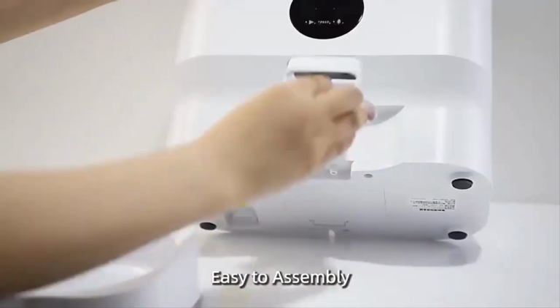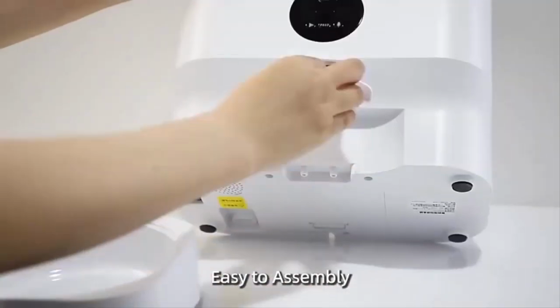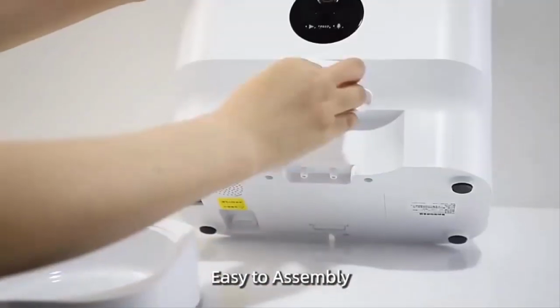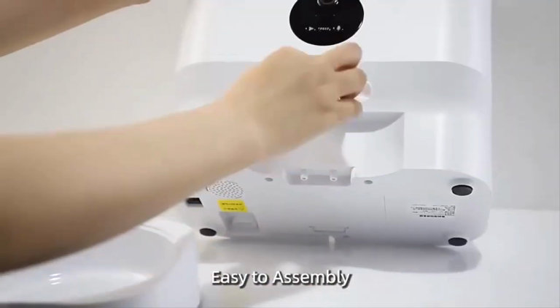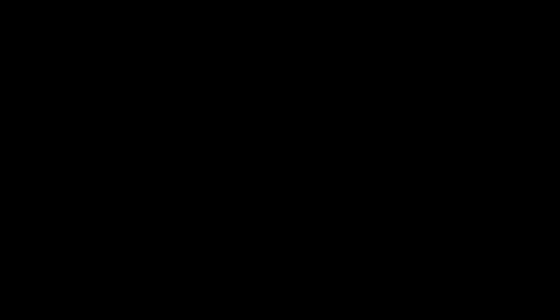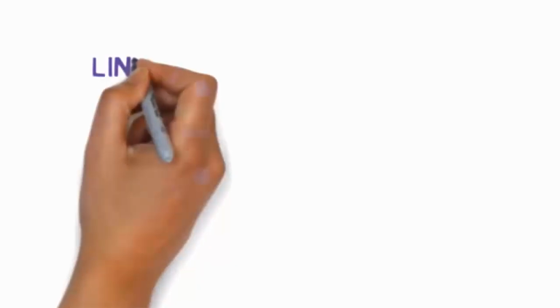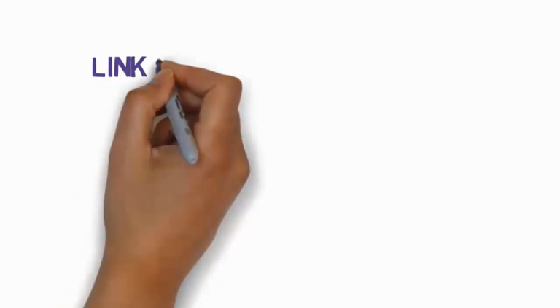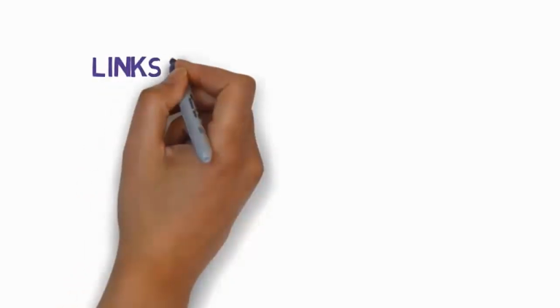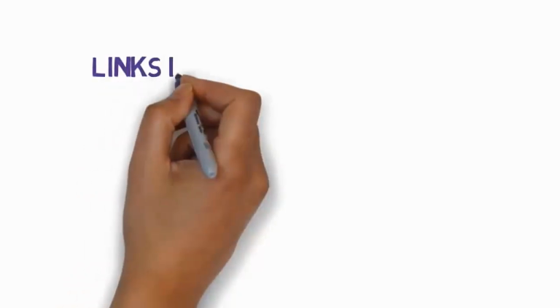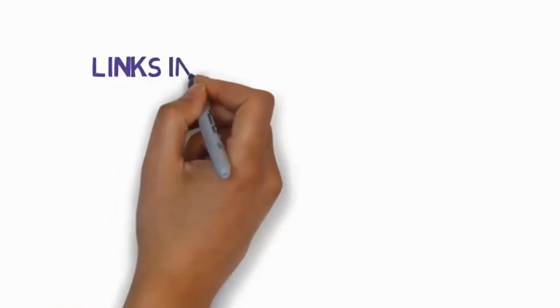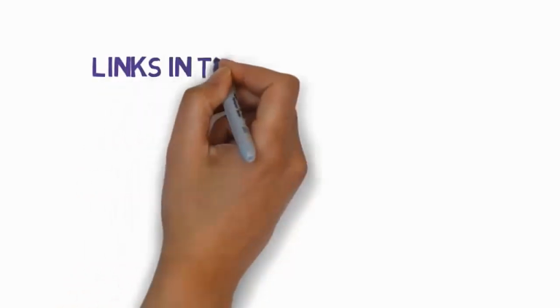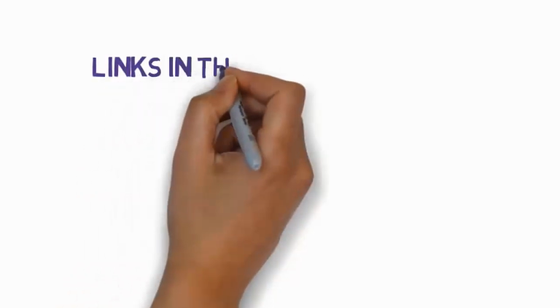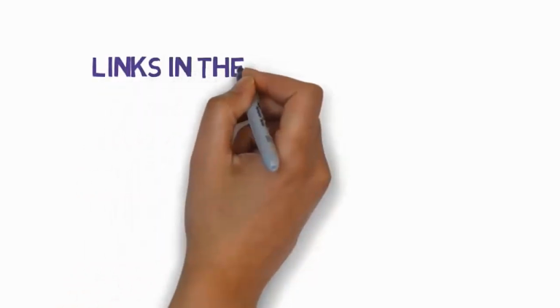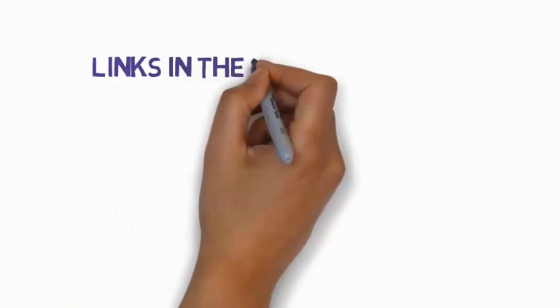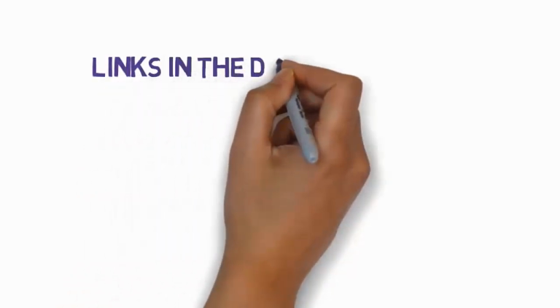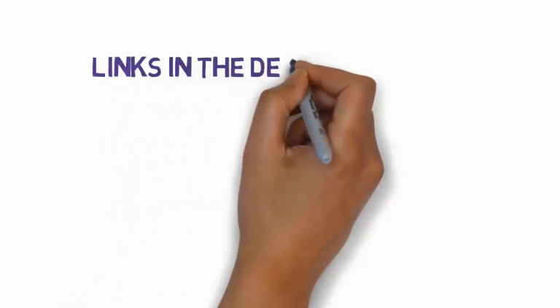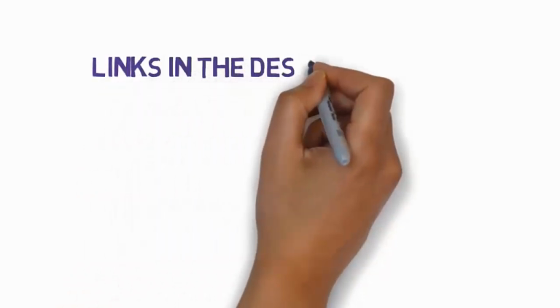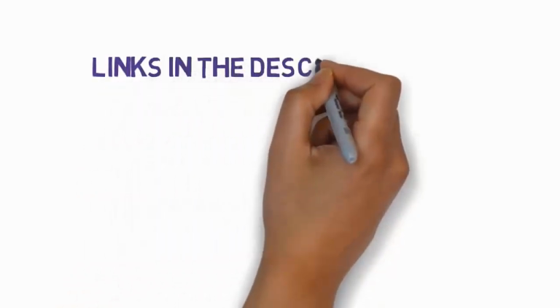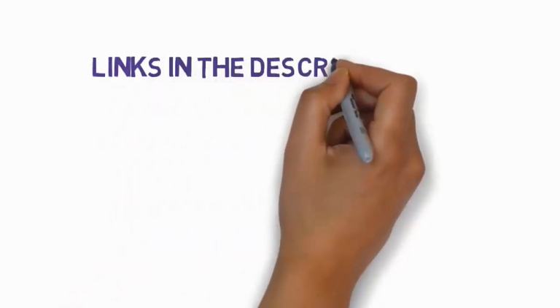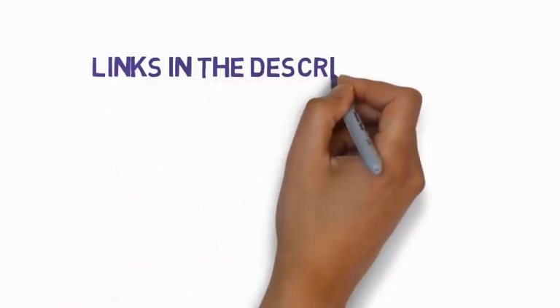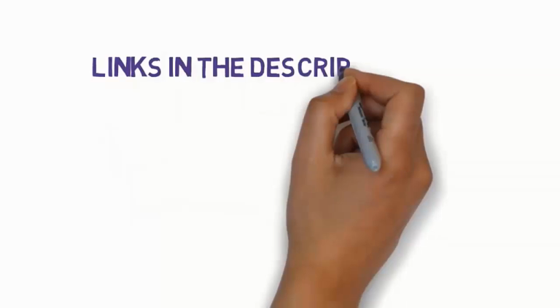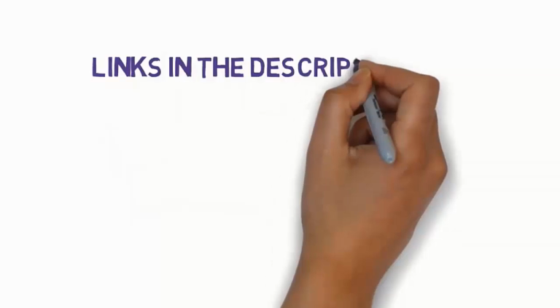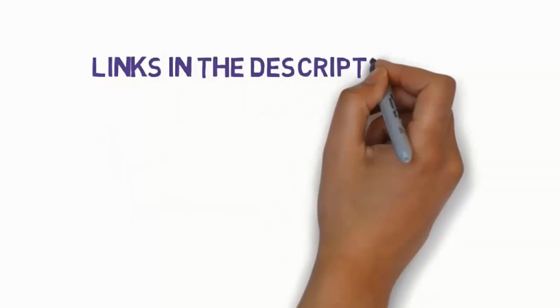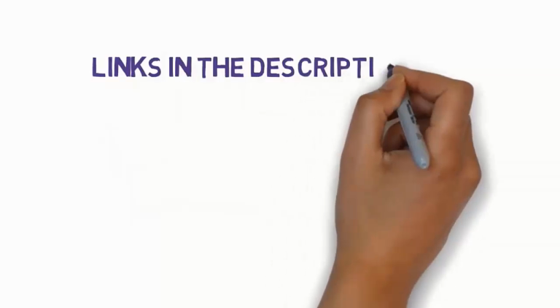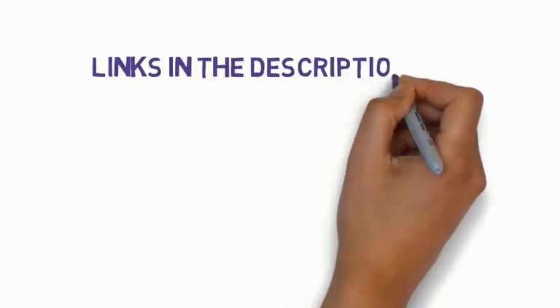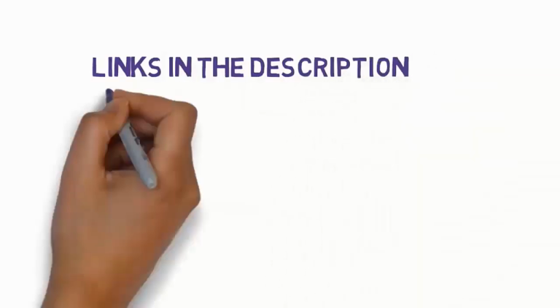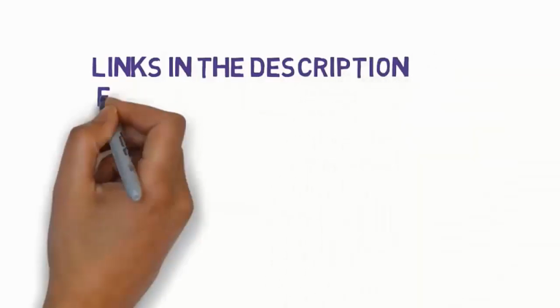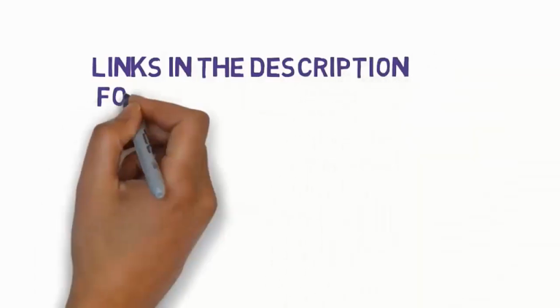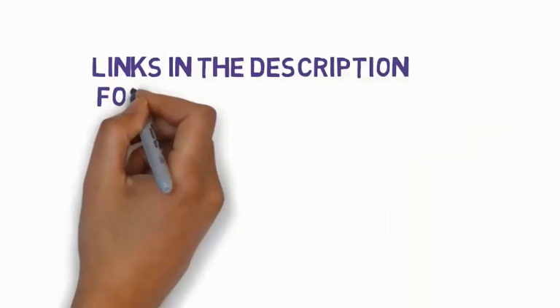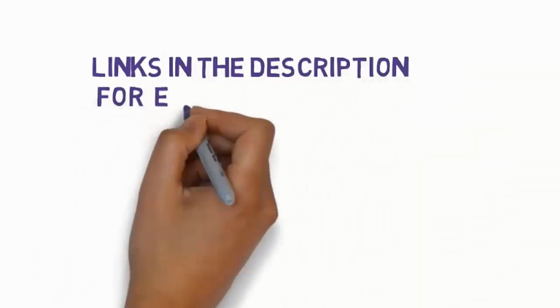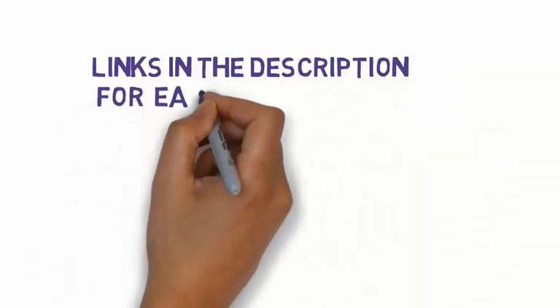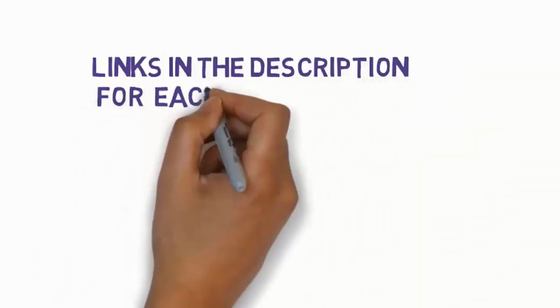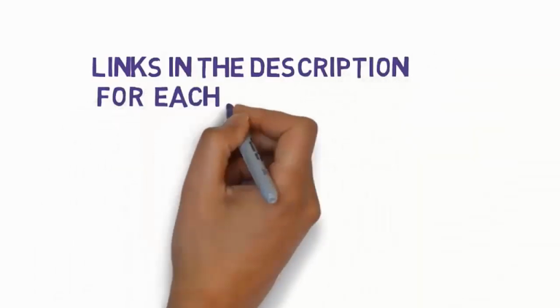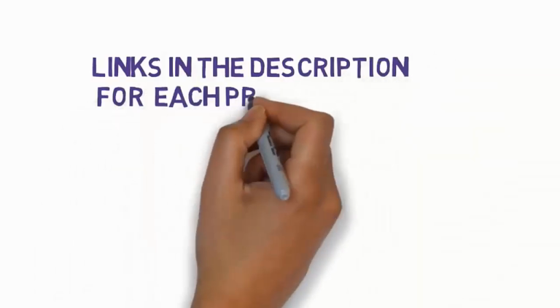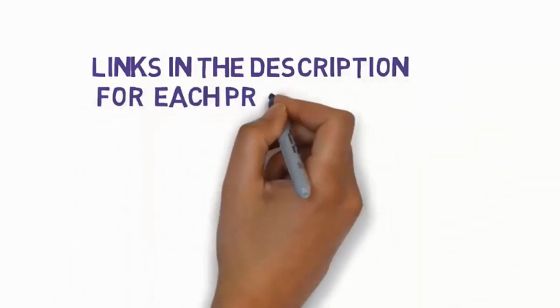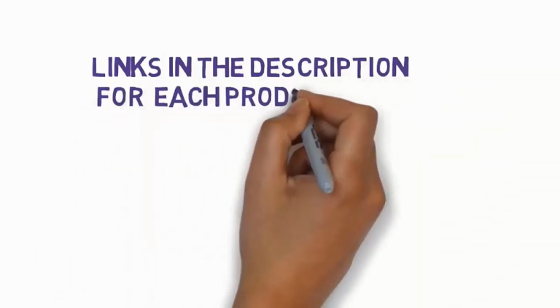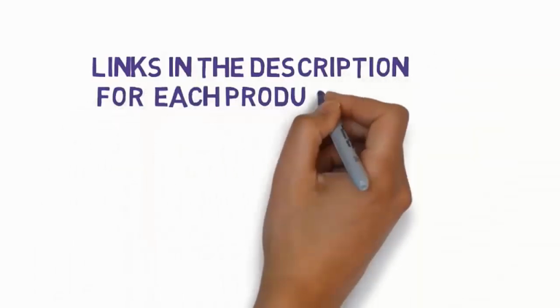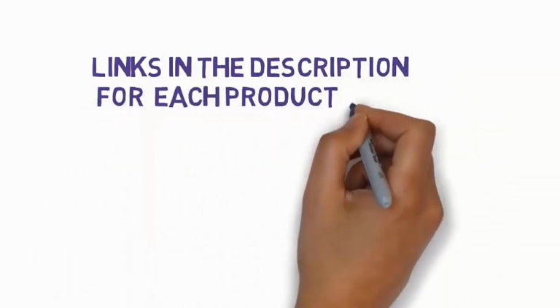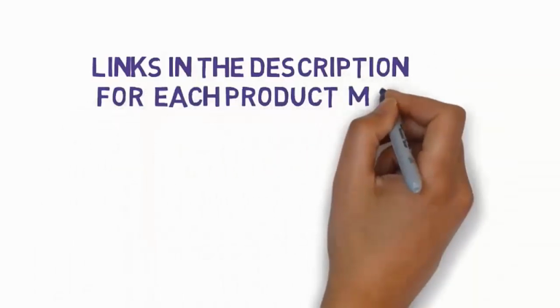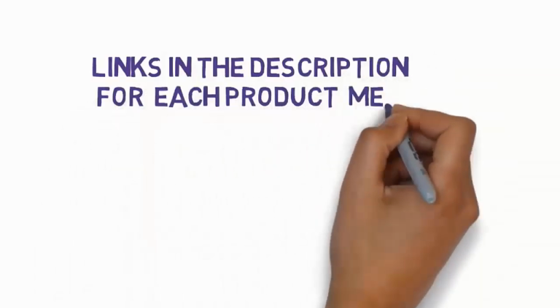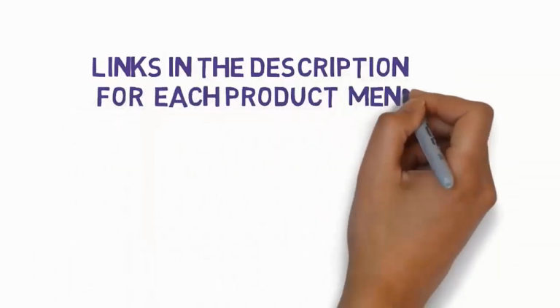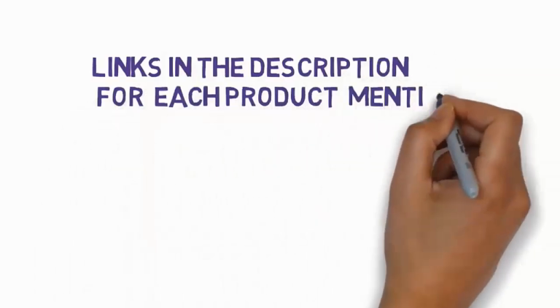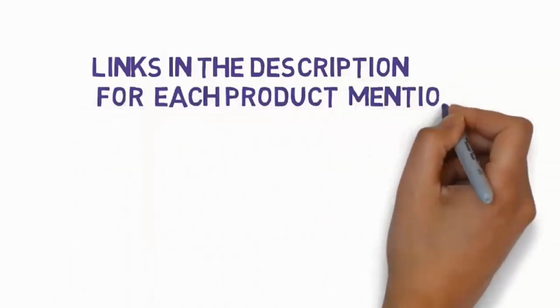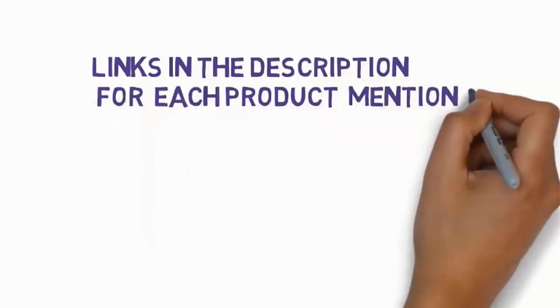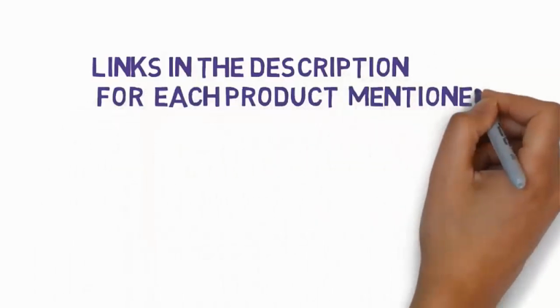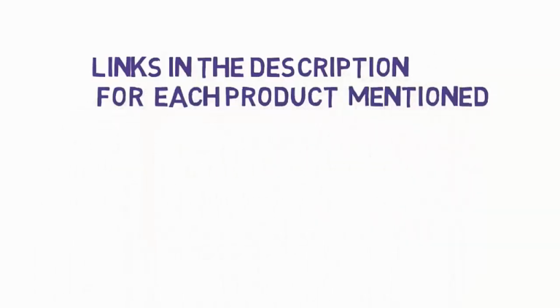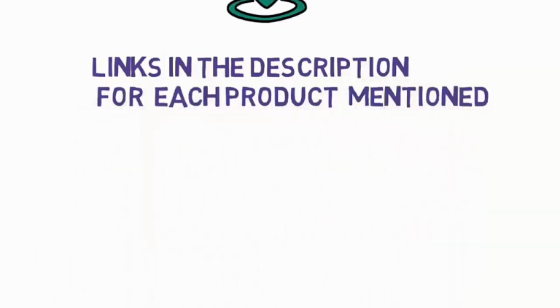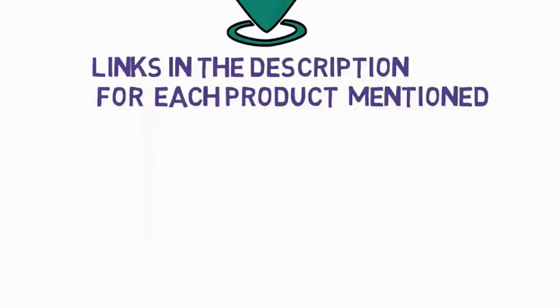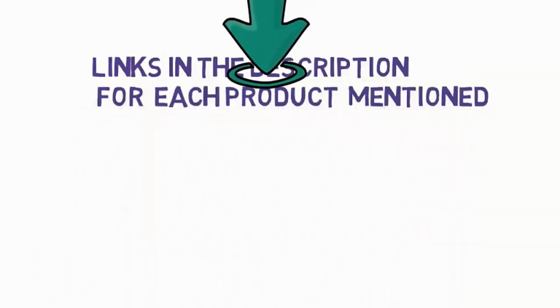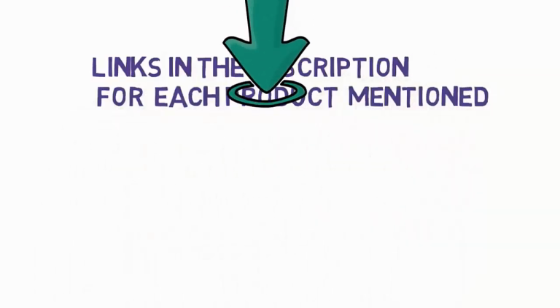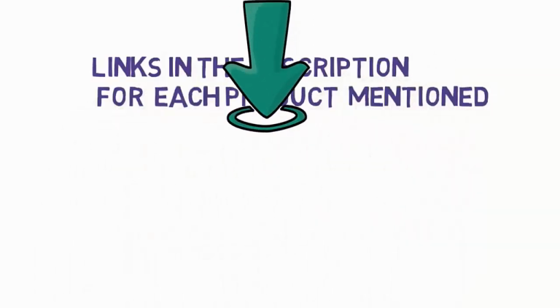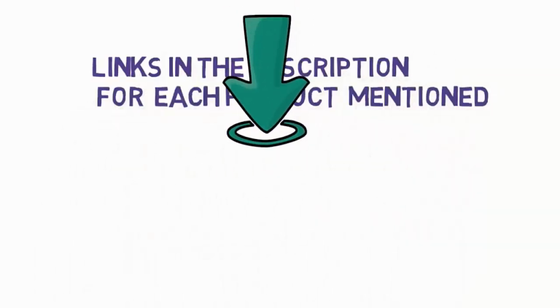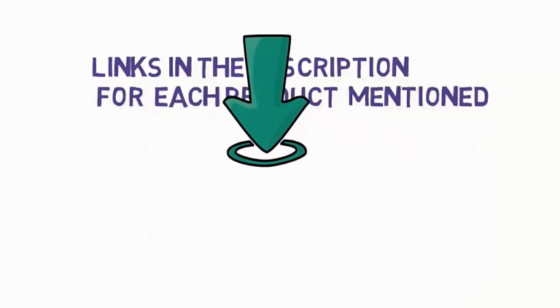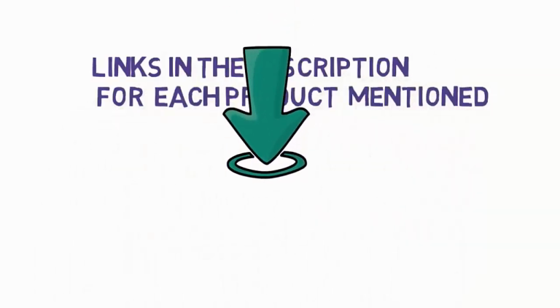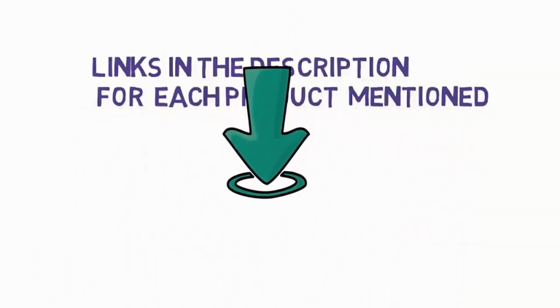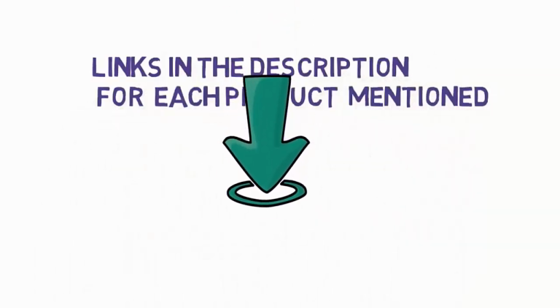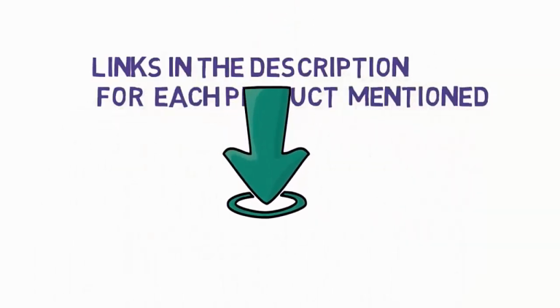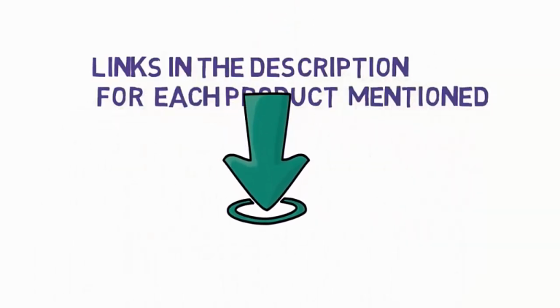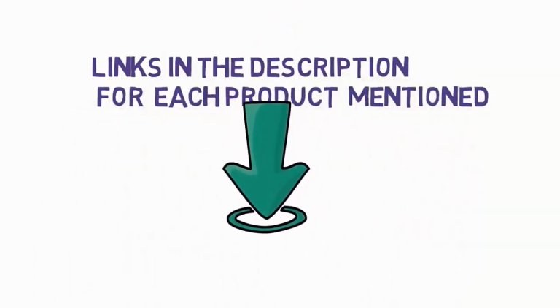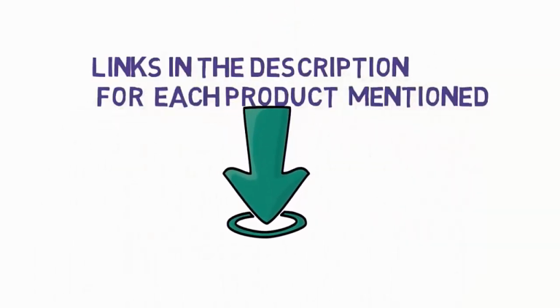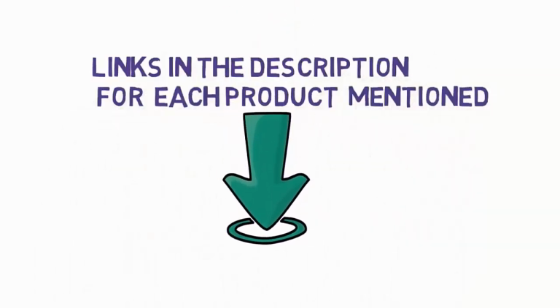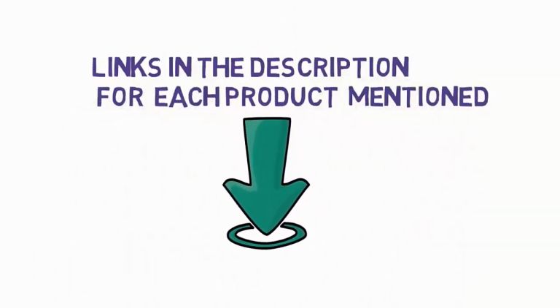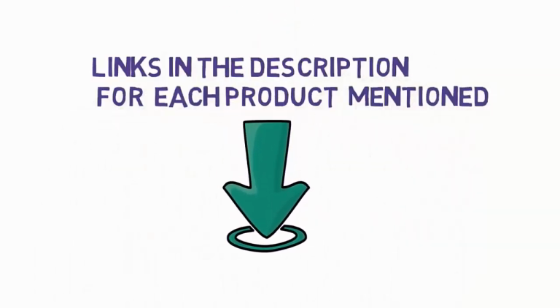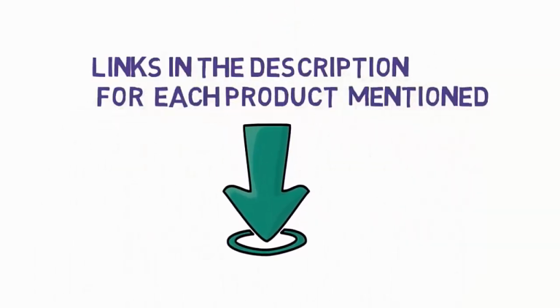Get started with our video — we have included links in the description, so make sure you check those out to see which one is in your budget range.